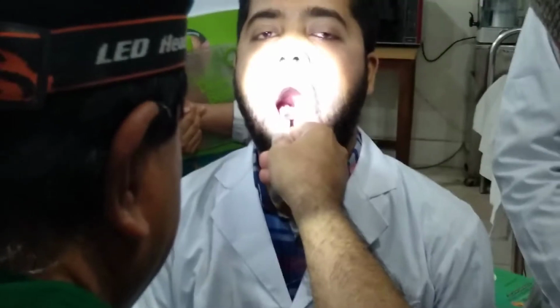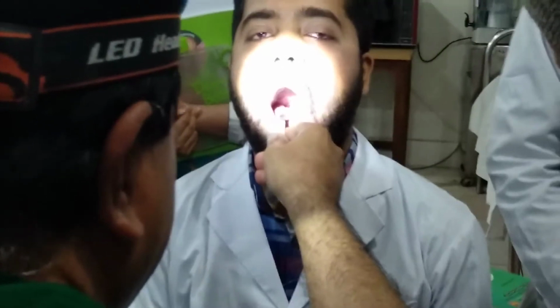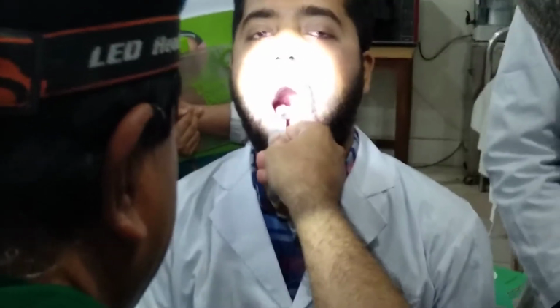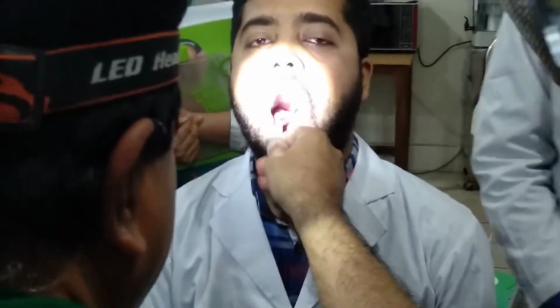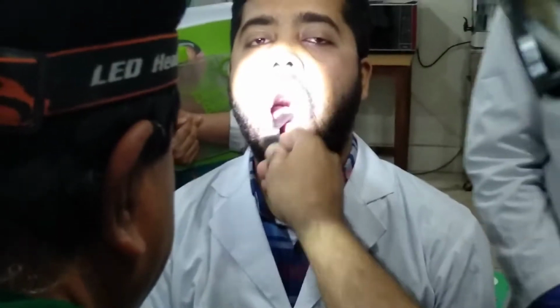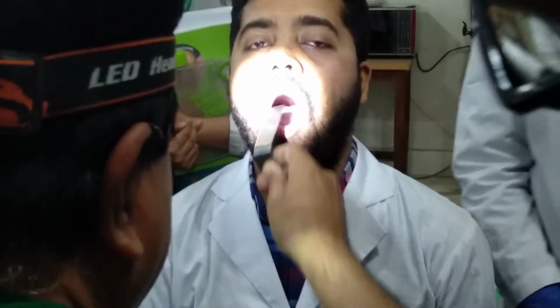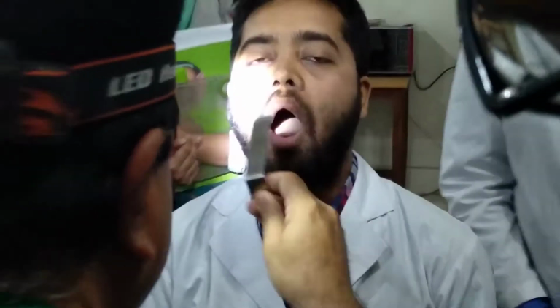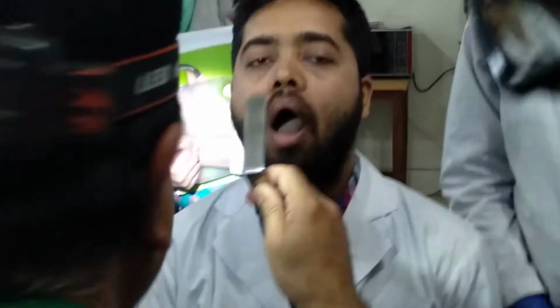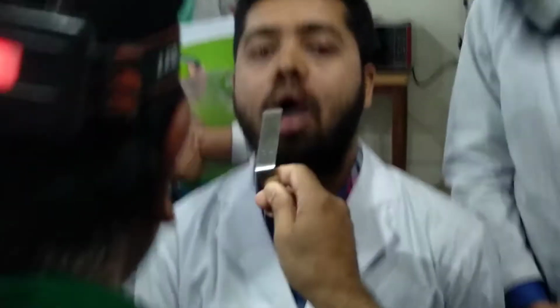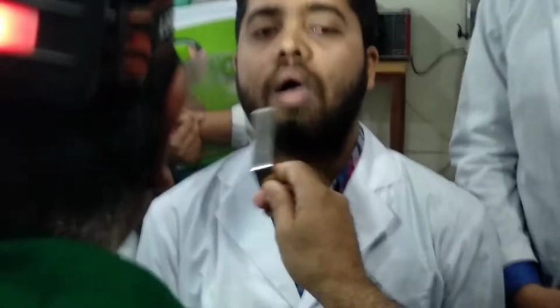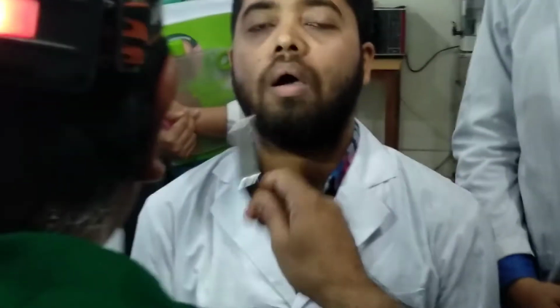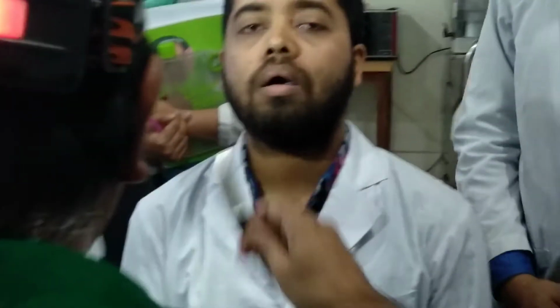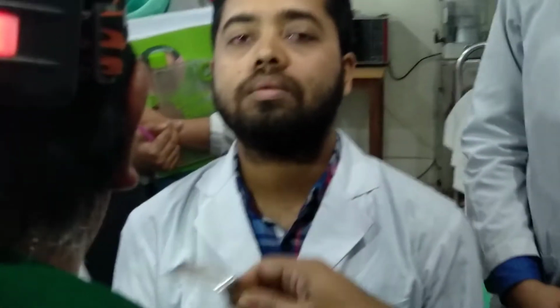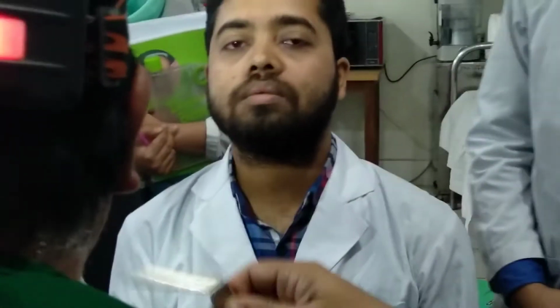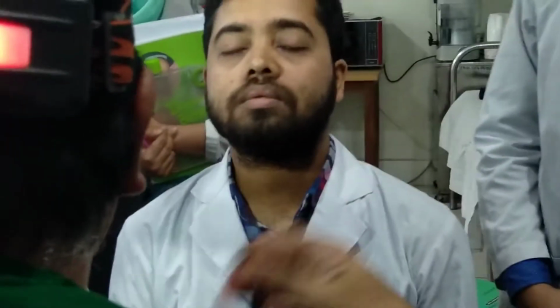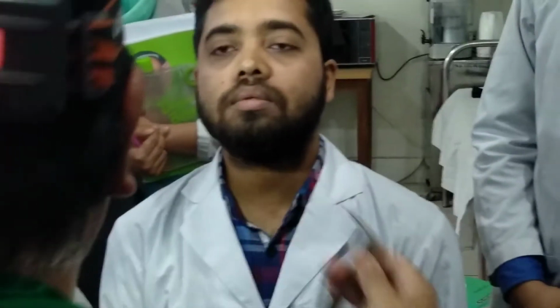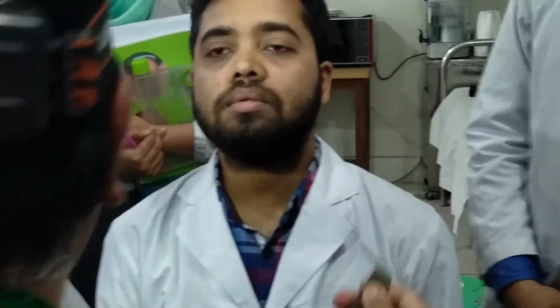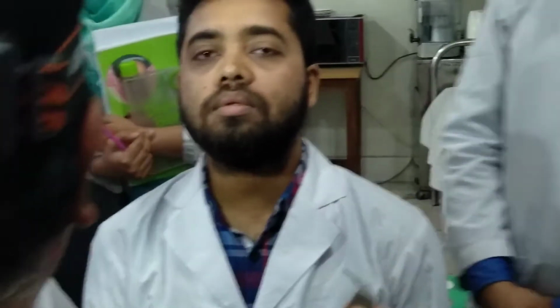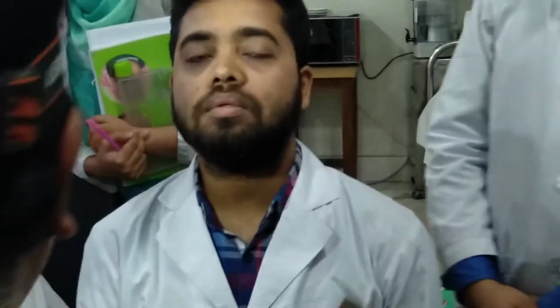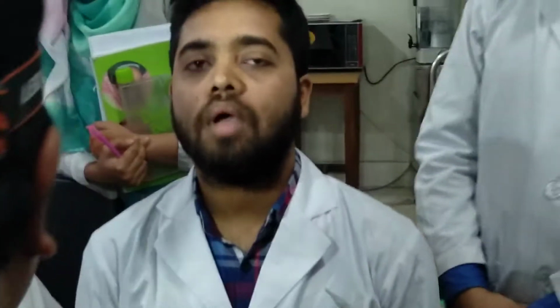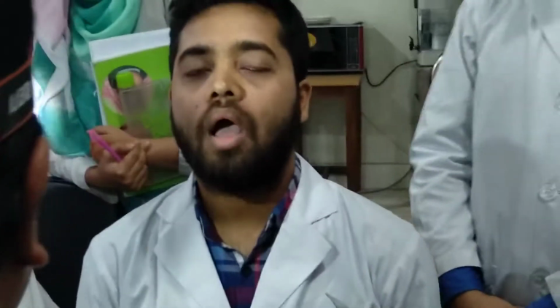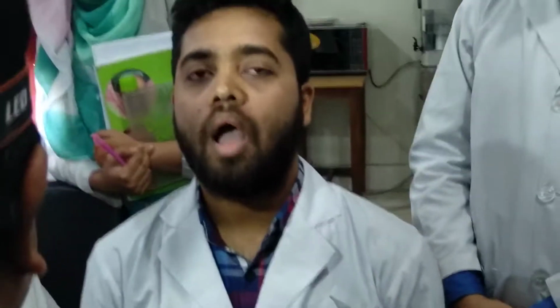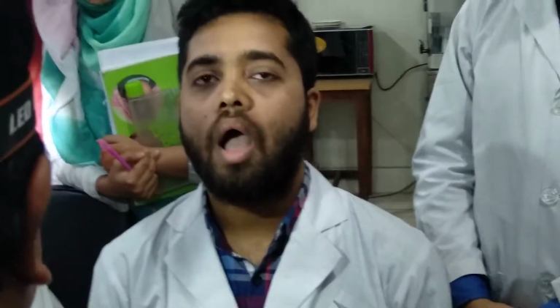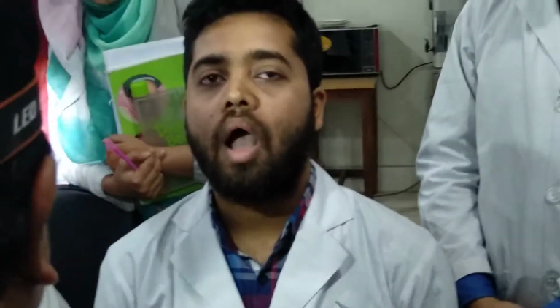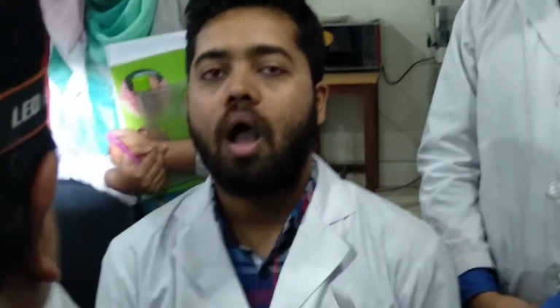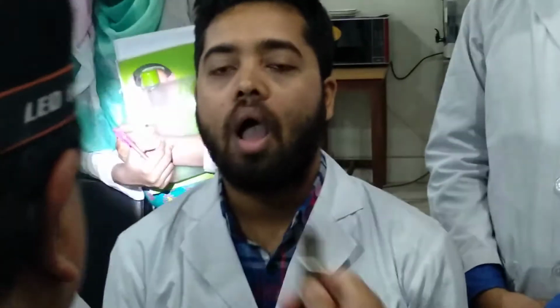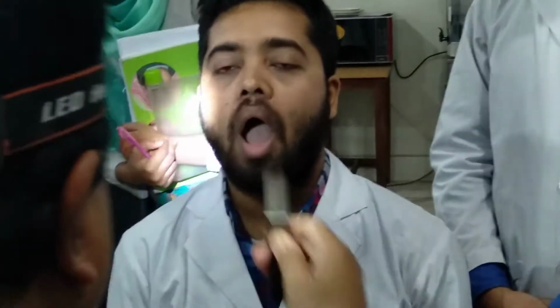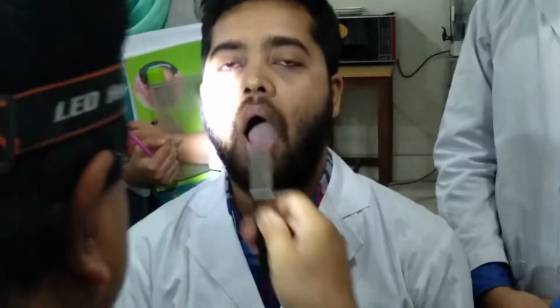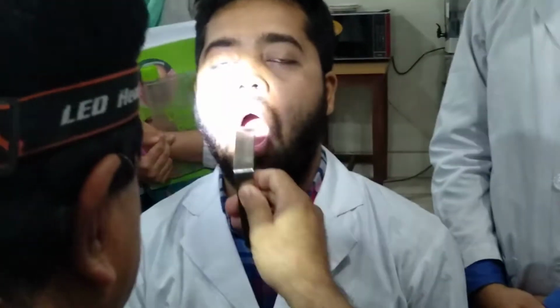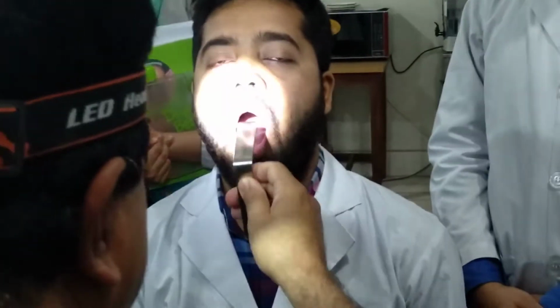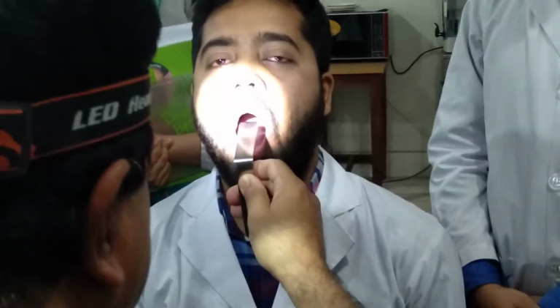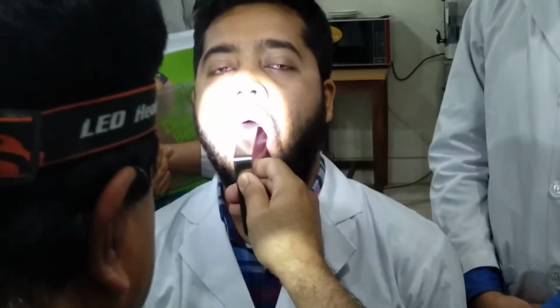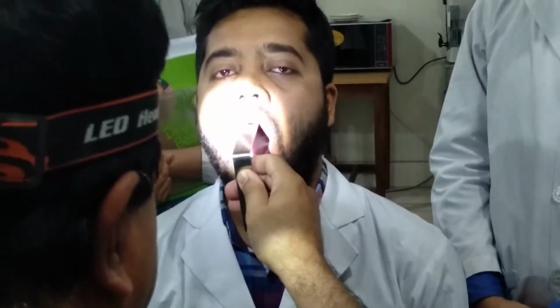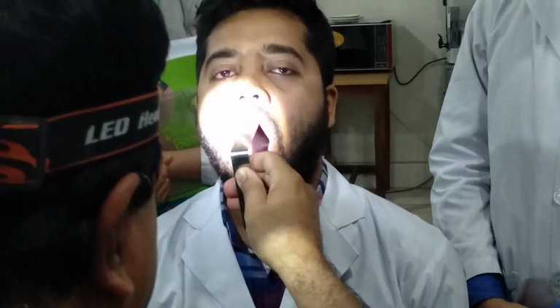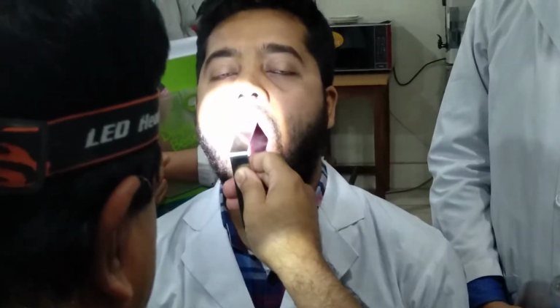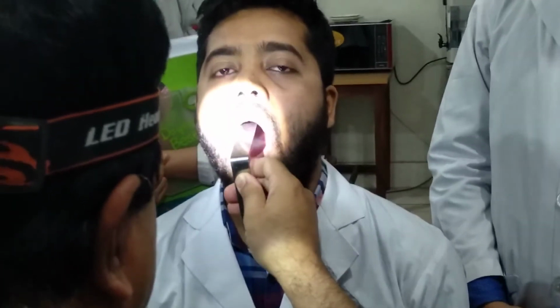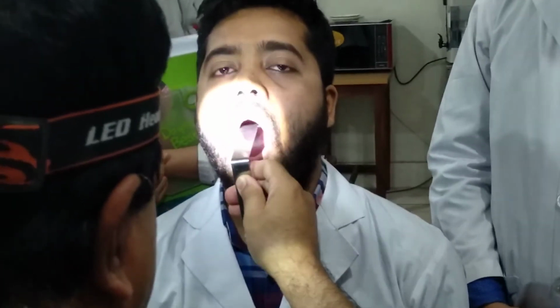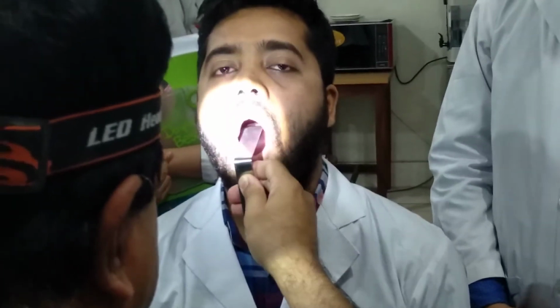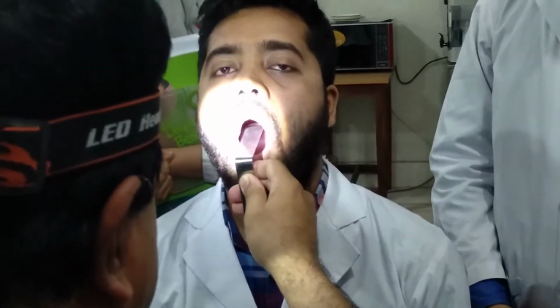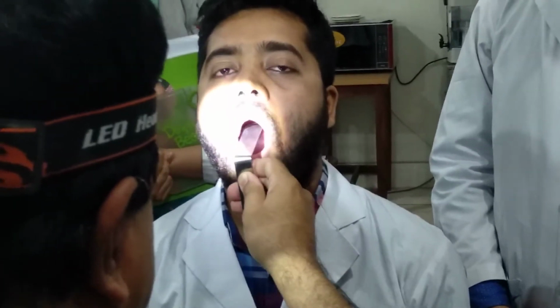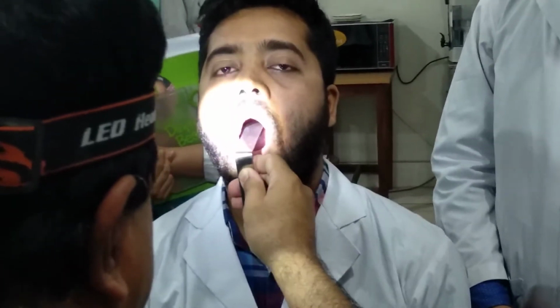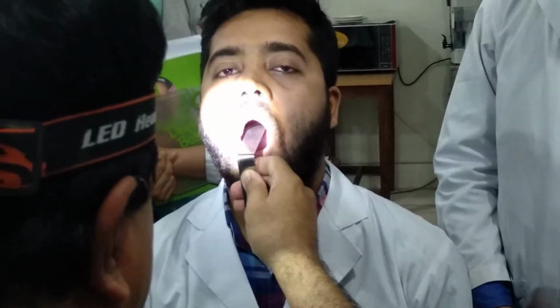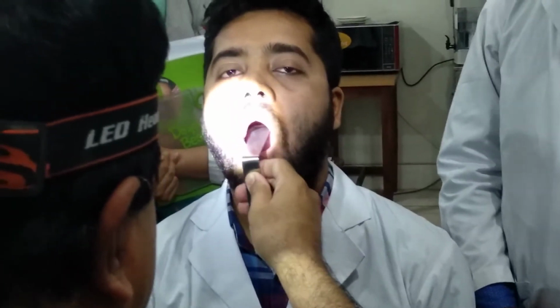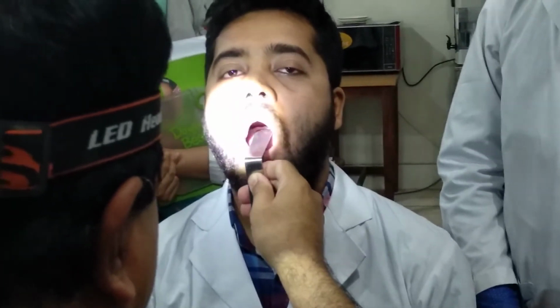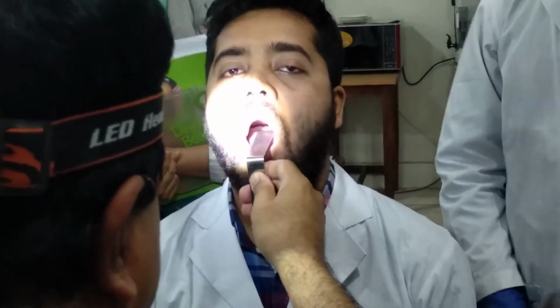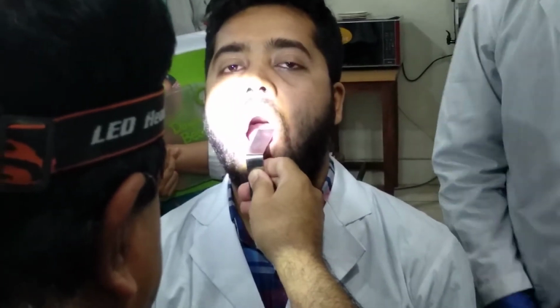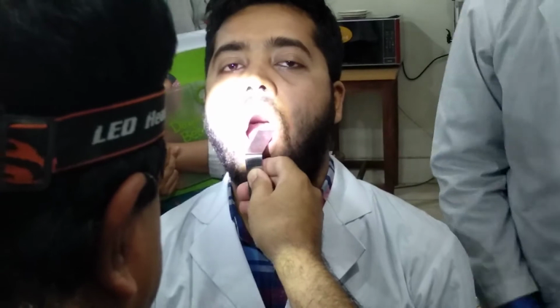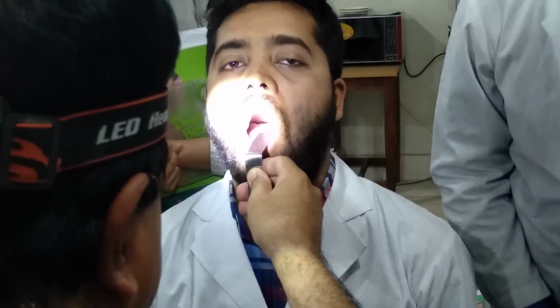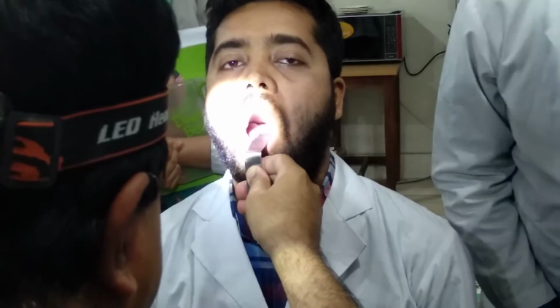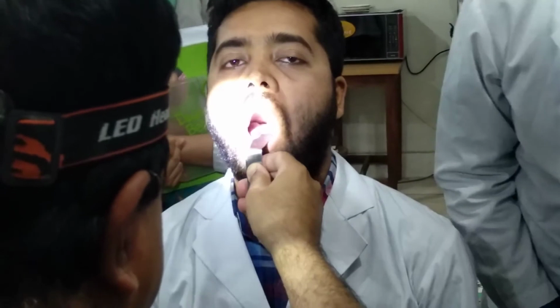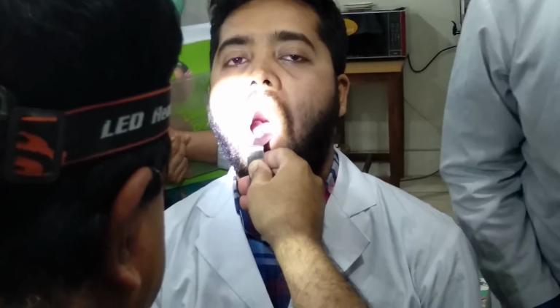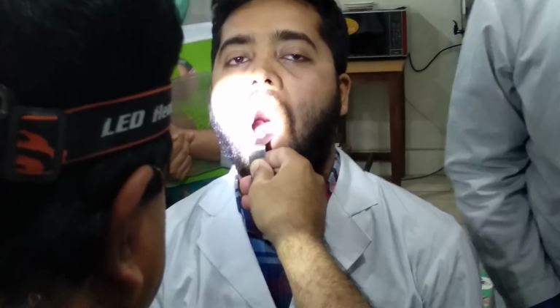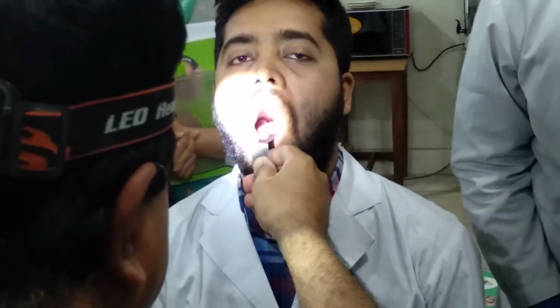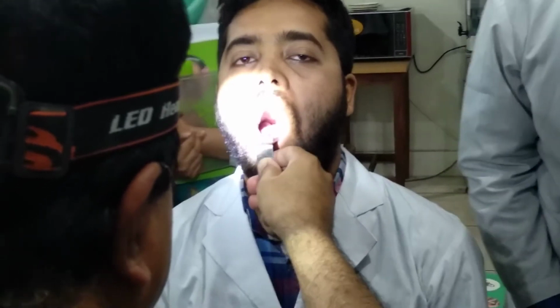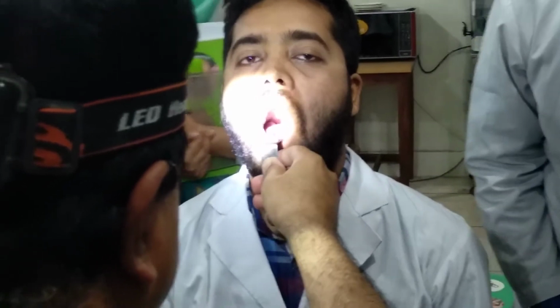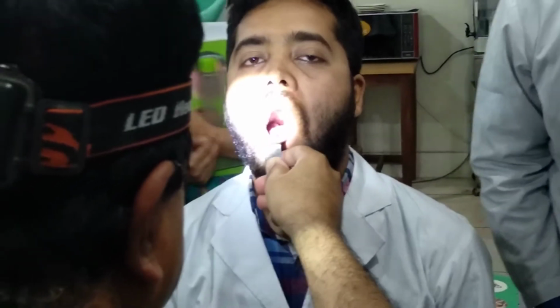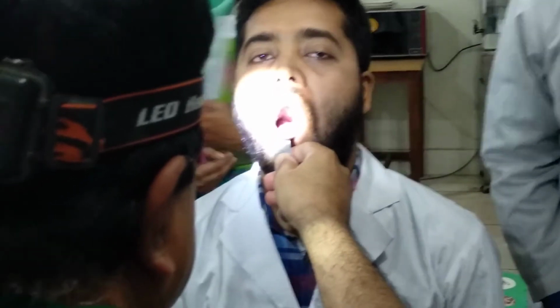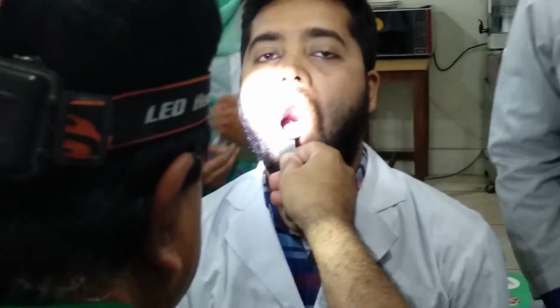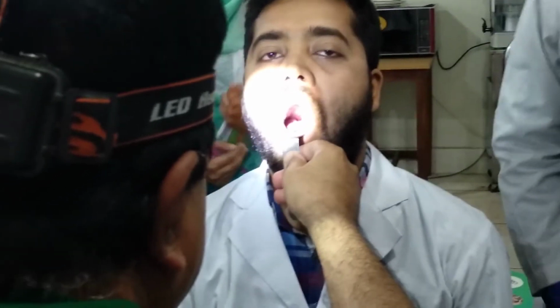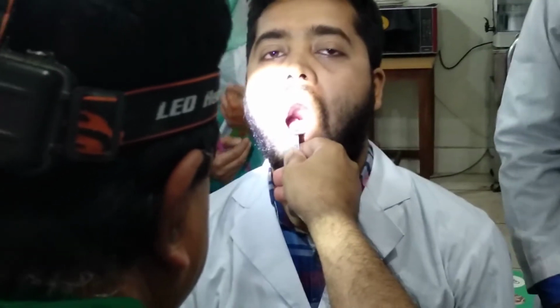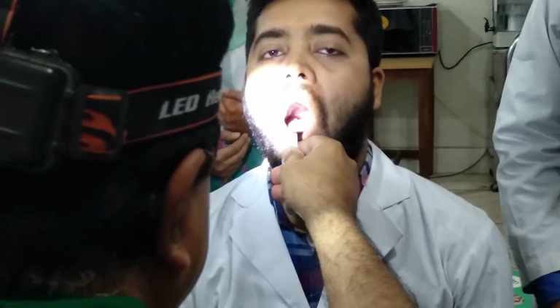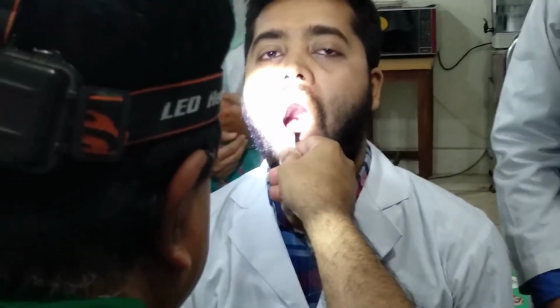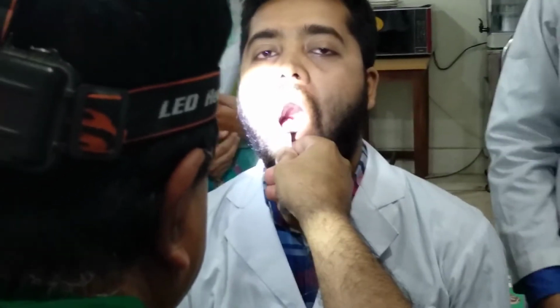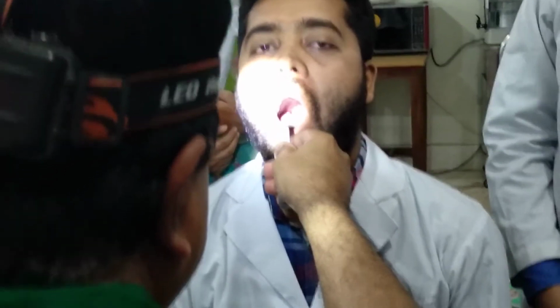I'll try to do the subject and ask the patient. I'll try to do the gag reflex, because the glossopharyngeal nerve has got a gag reflex.